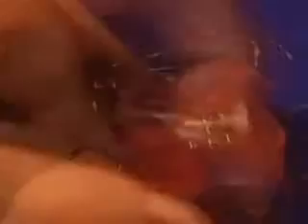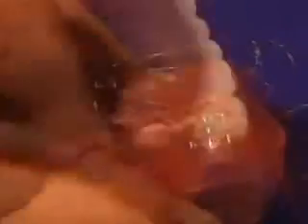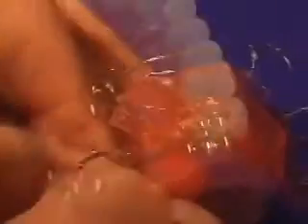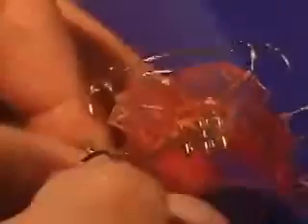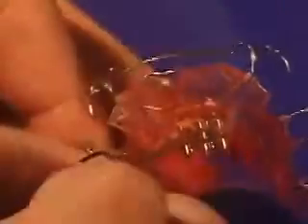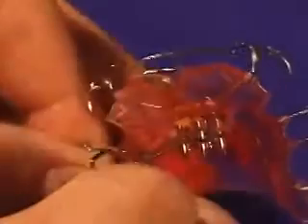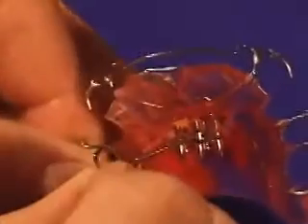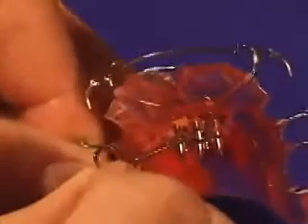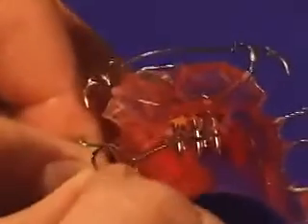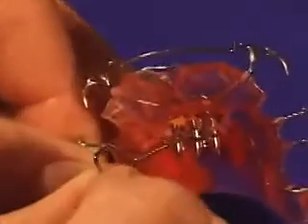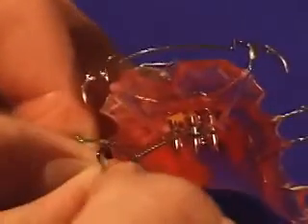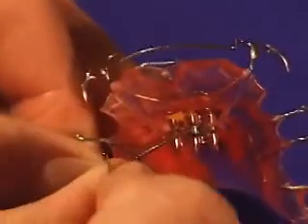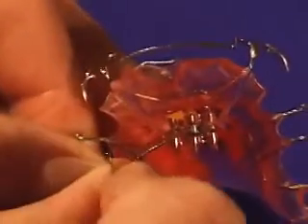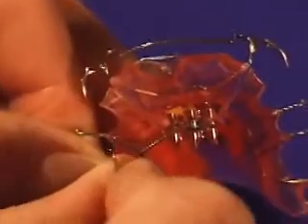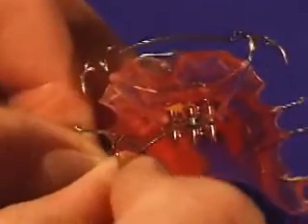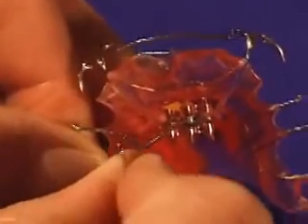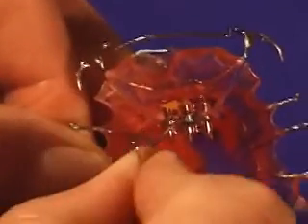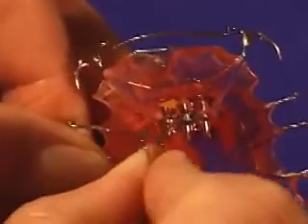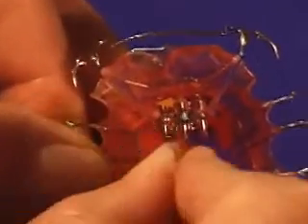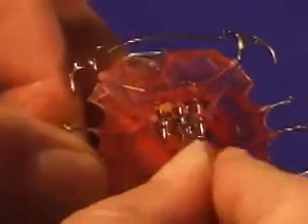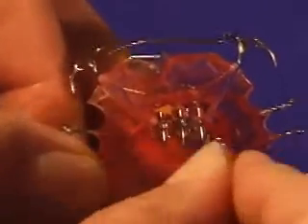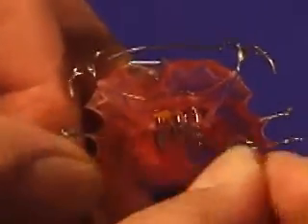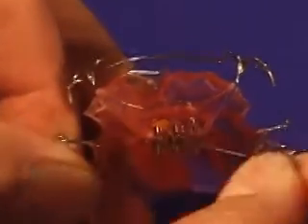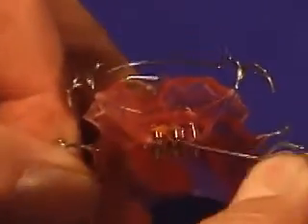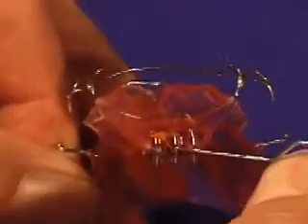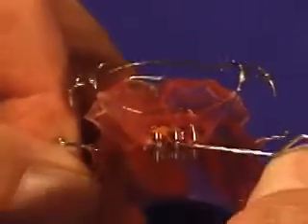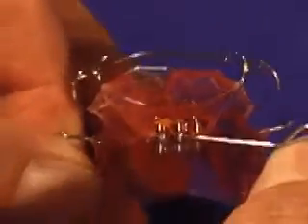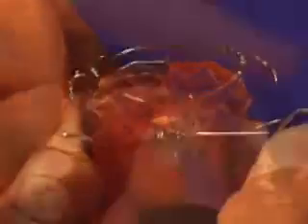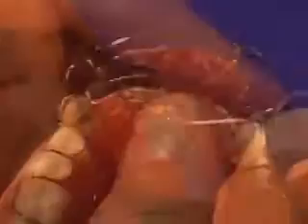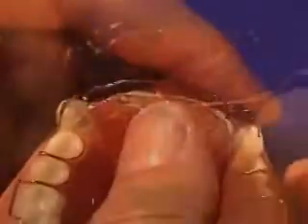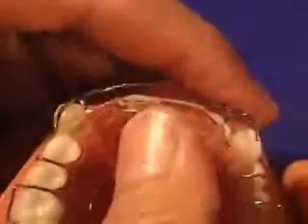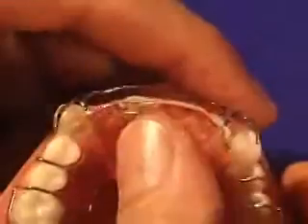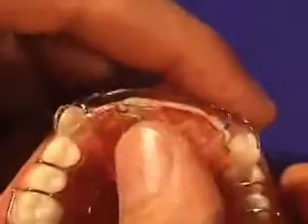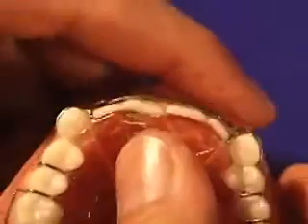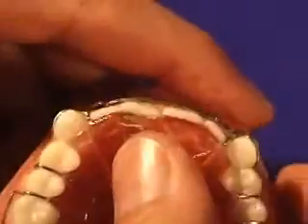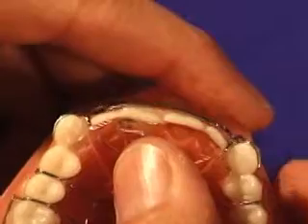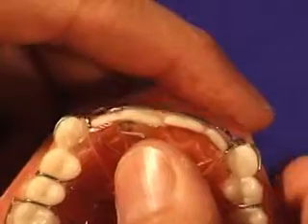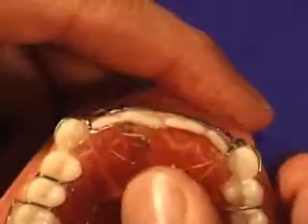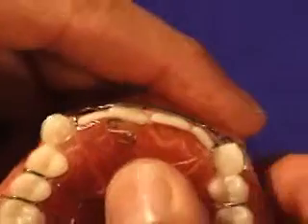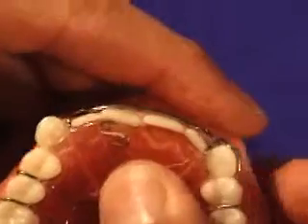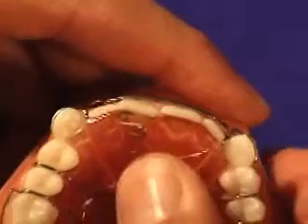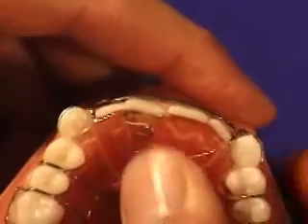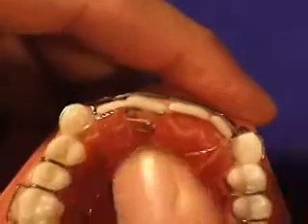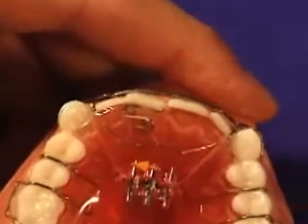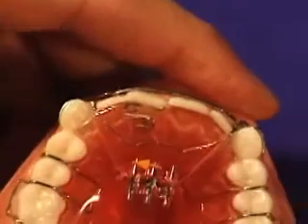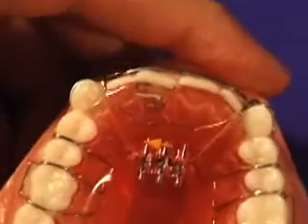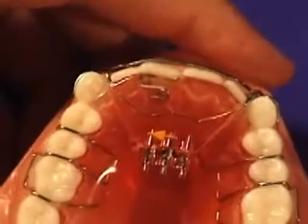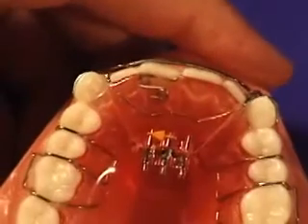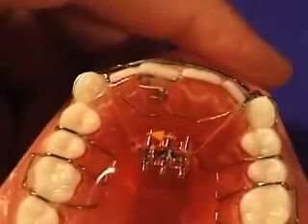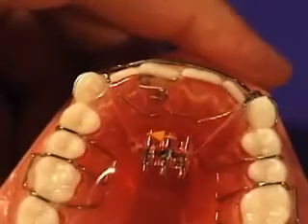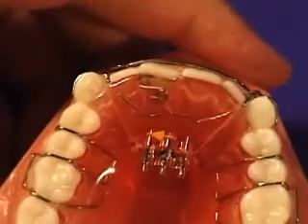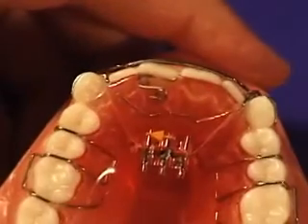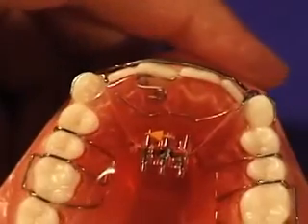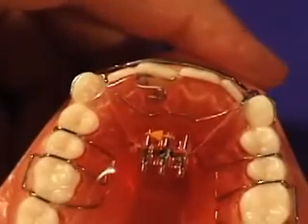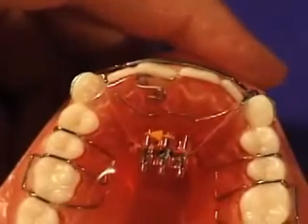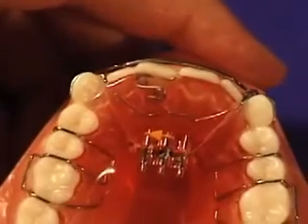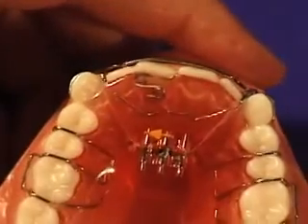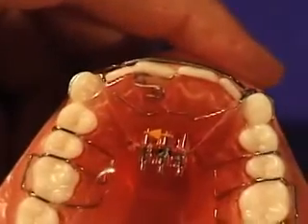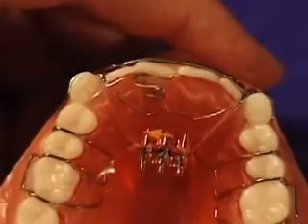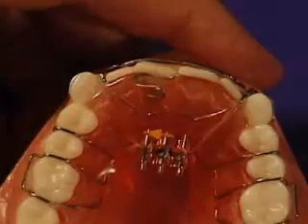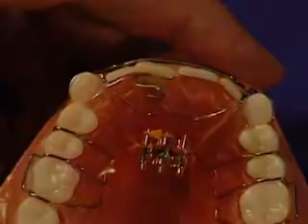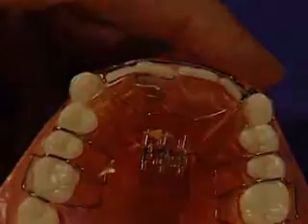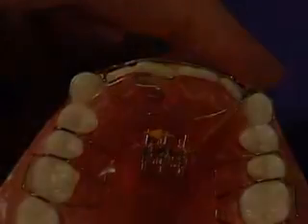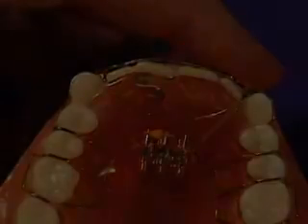When this happens, just turn the screw back and most of the time the appliance will fit back into place.